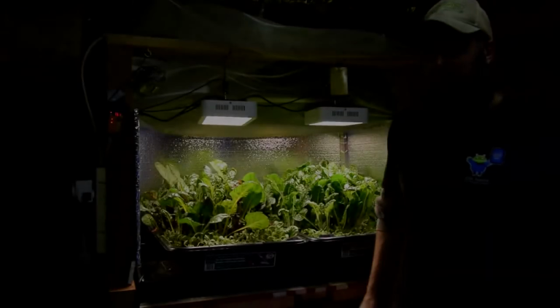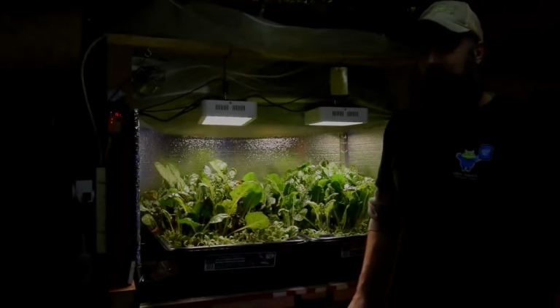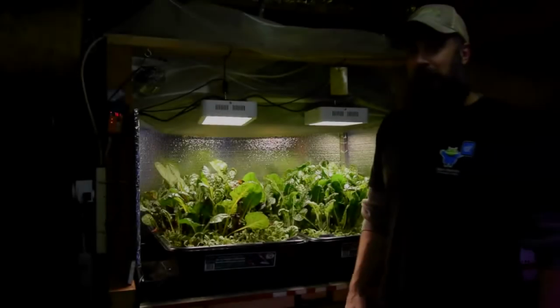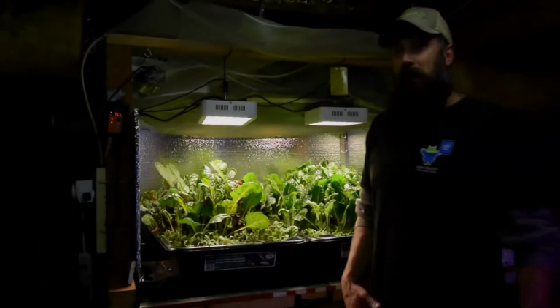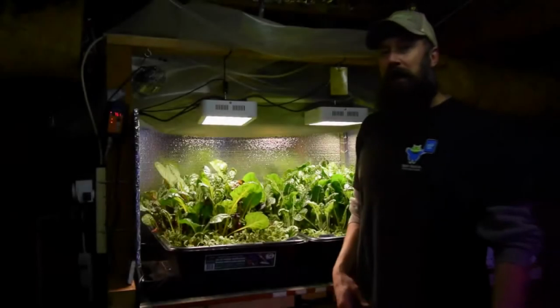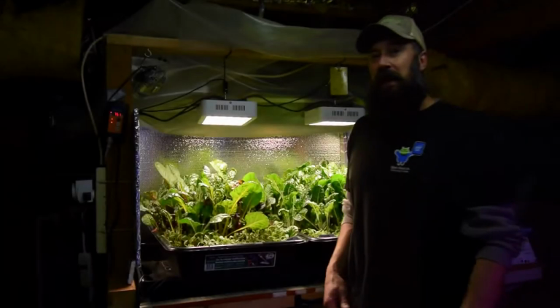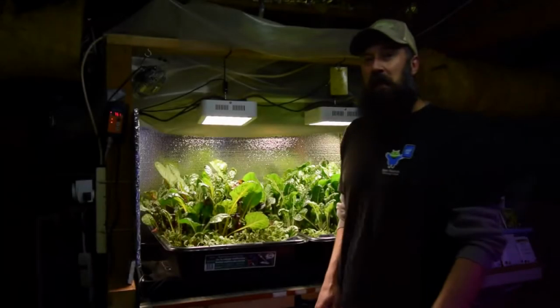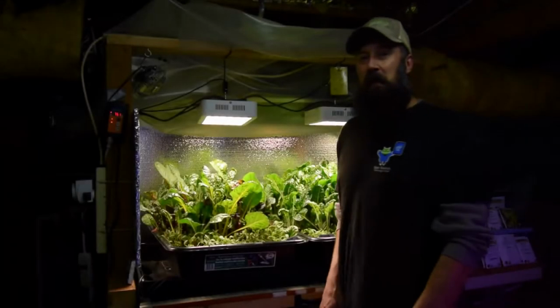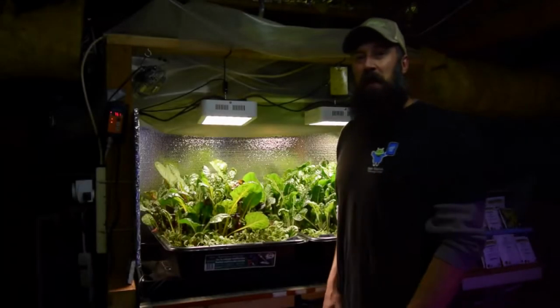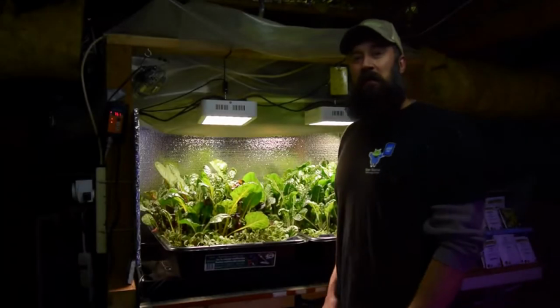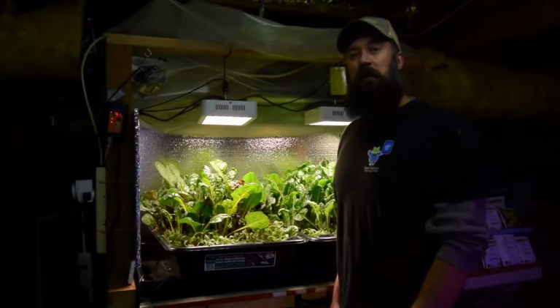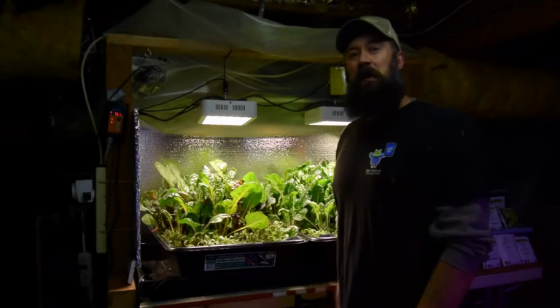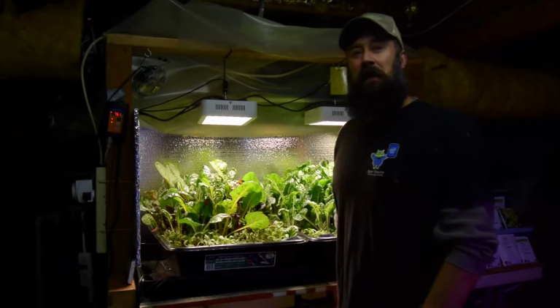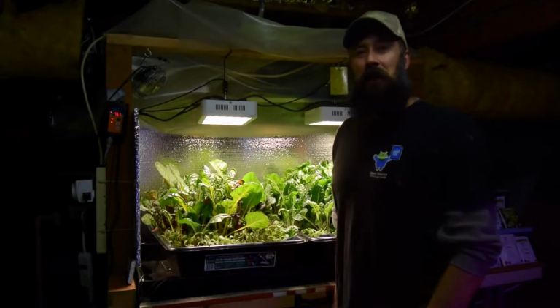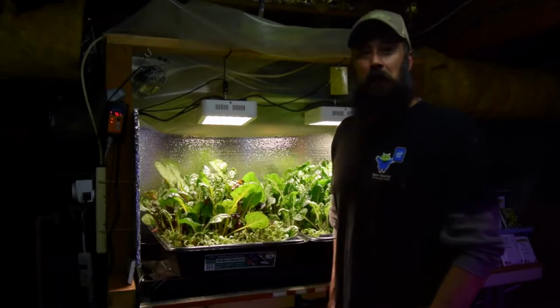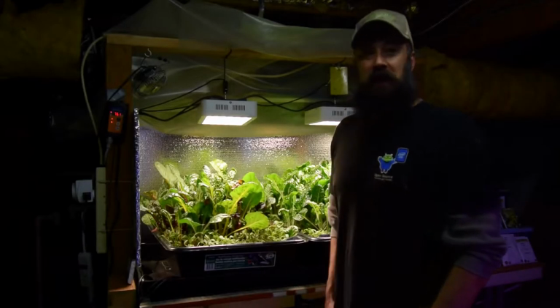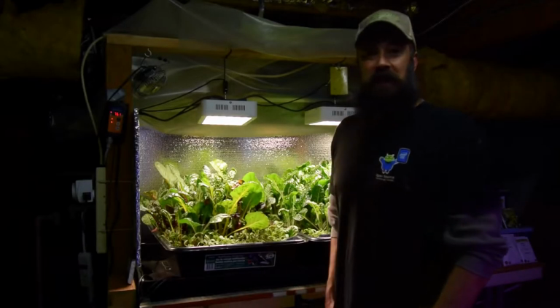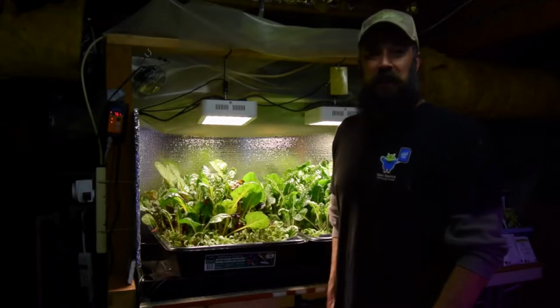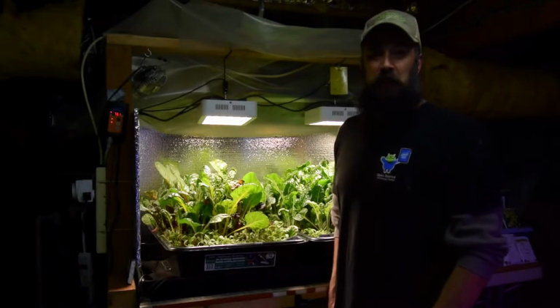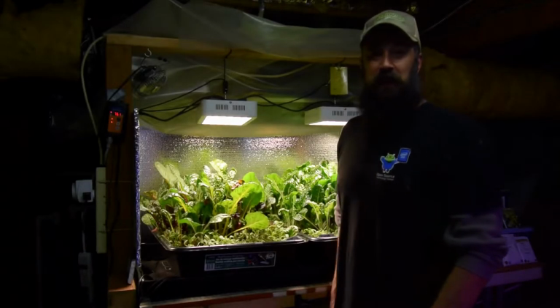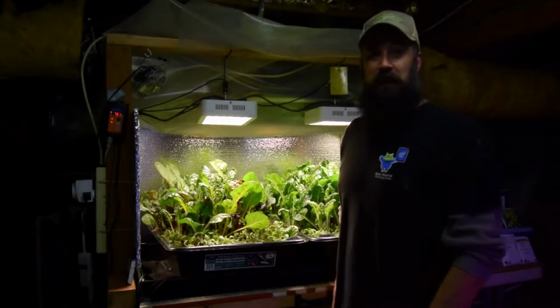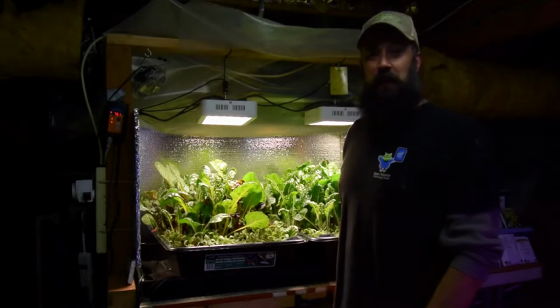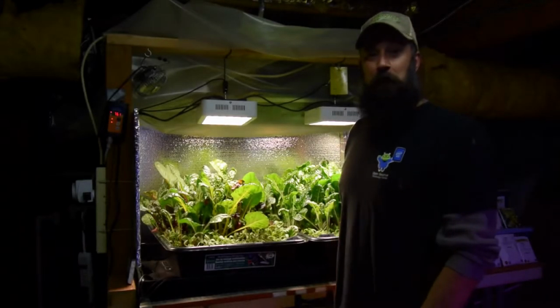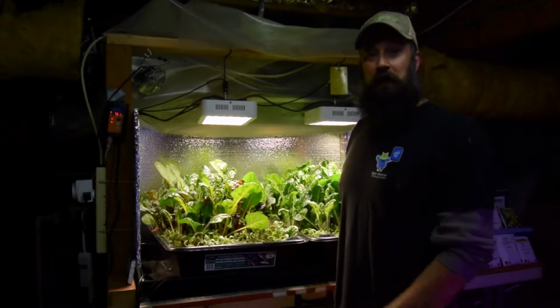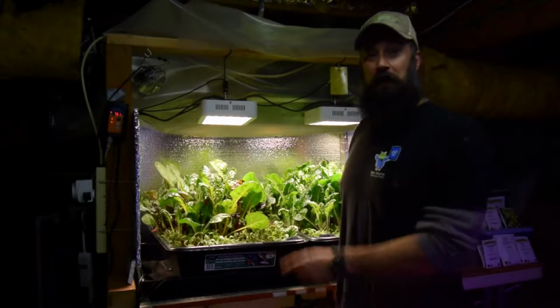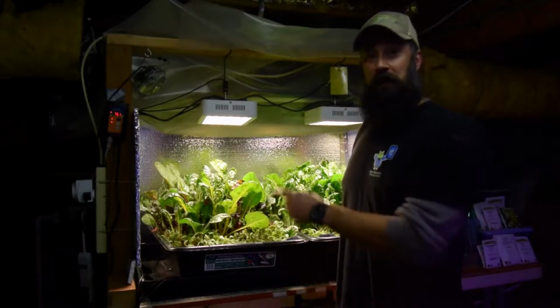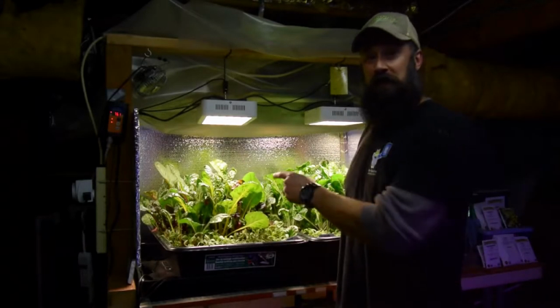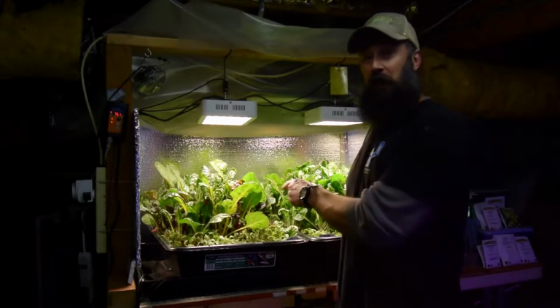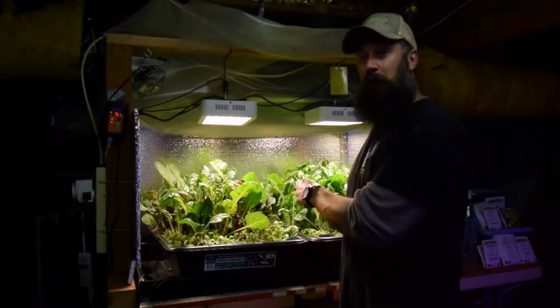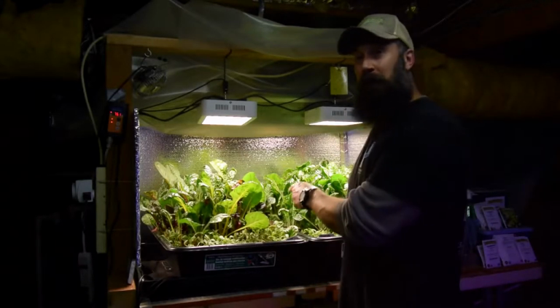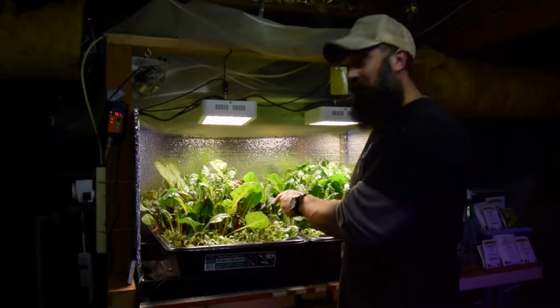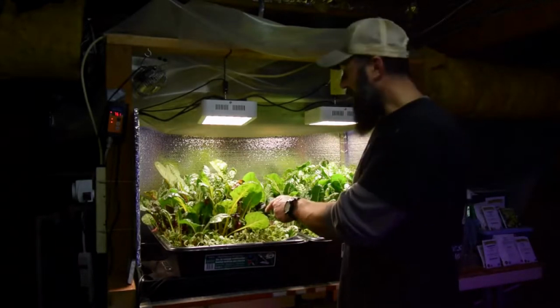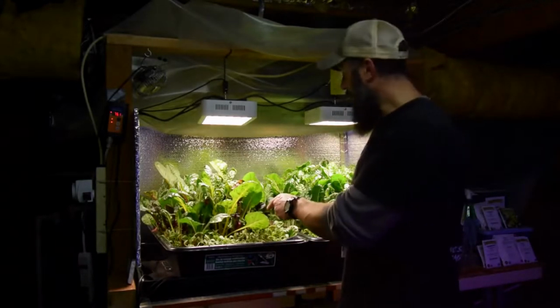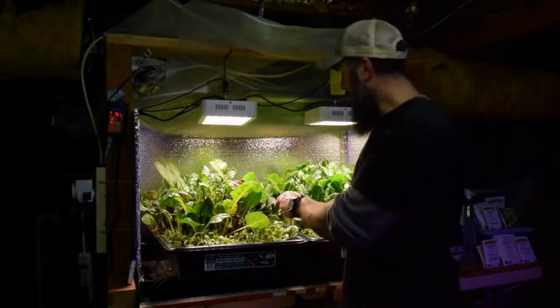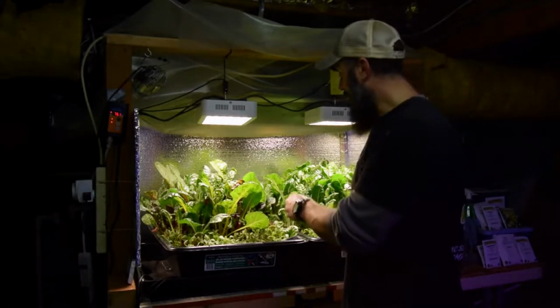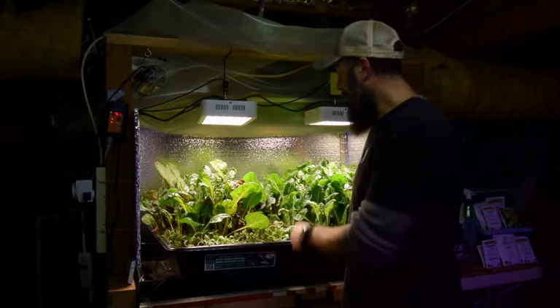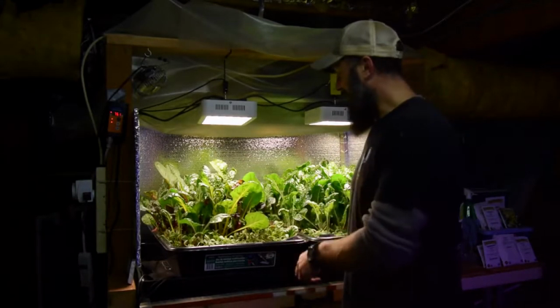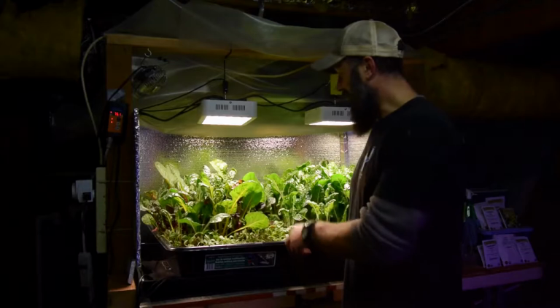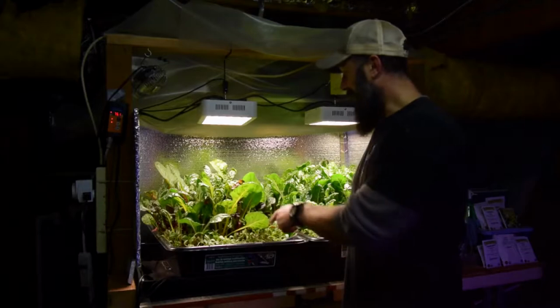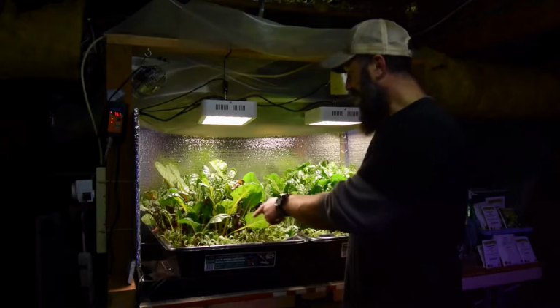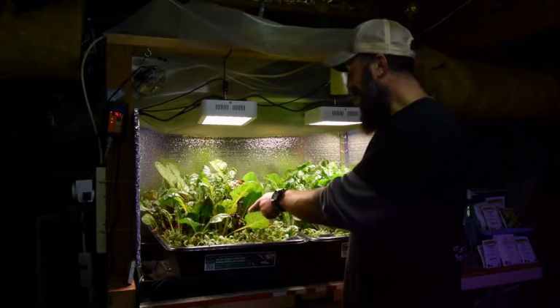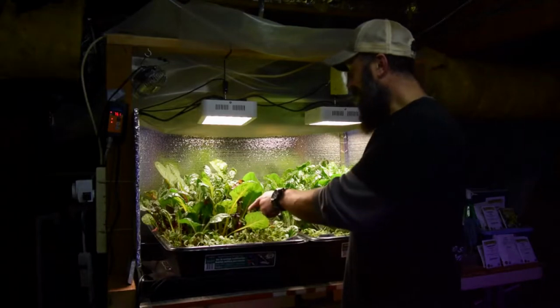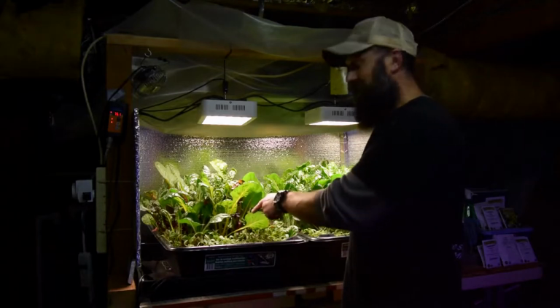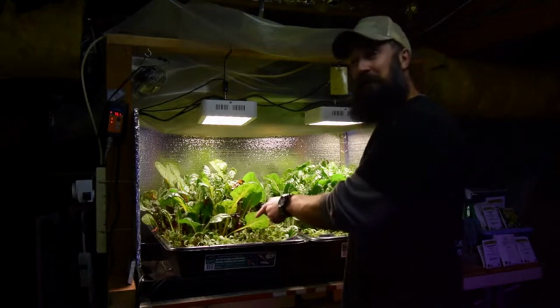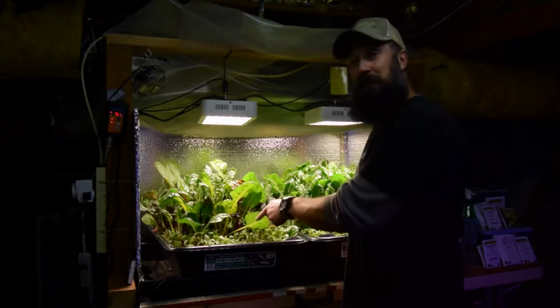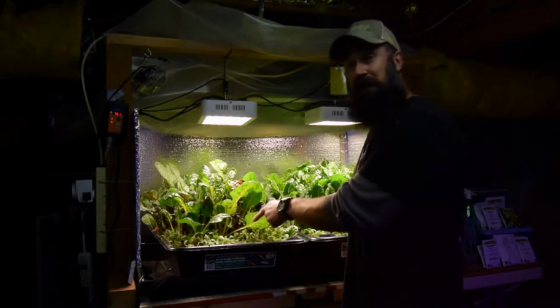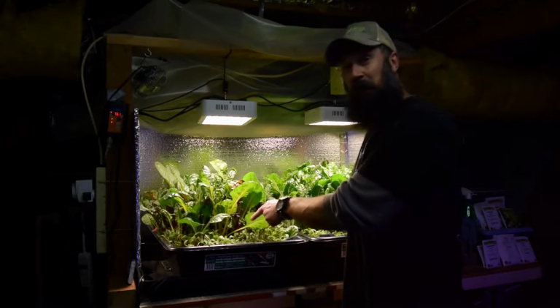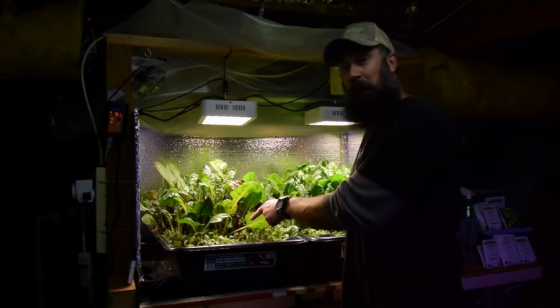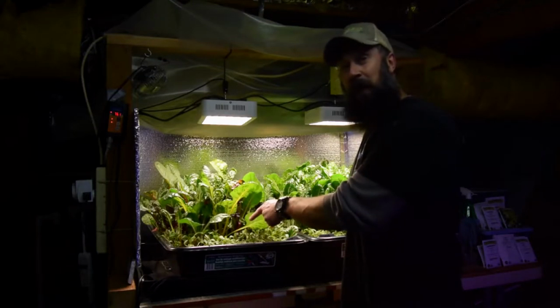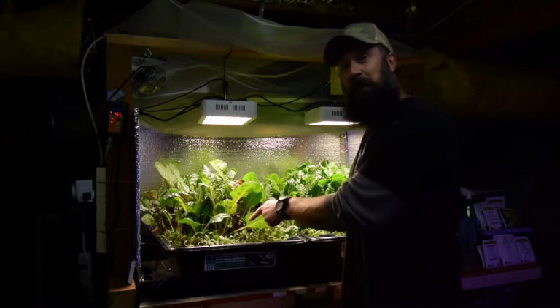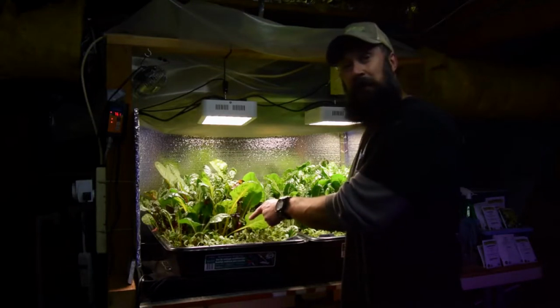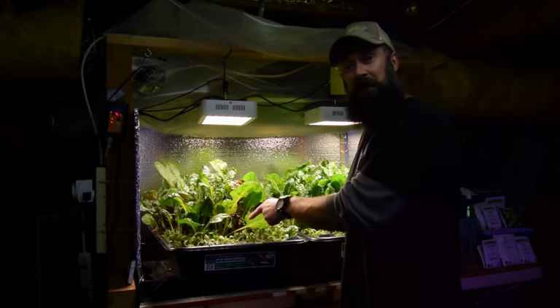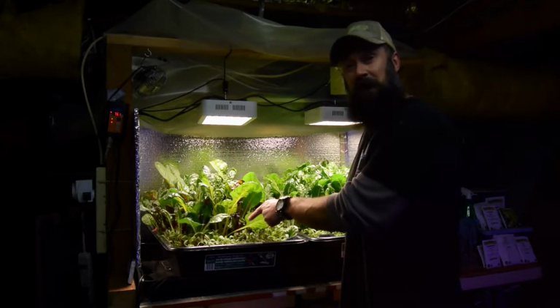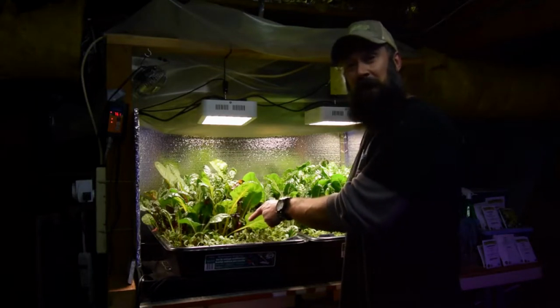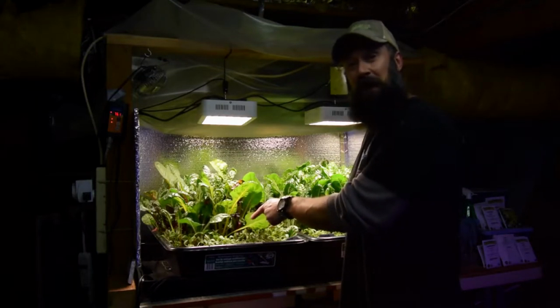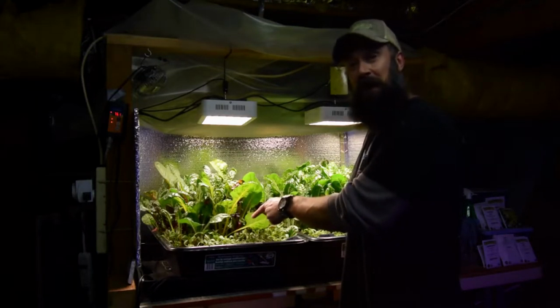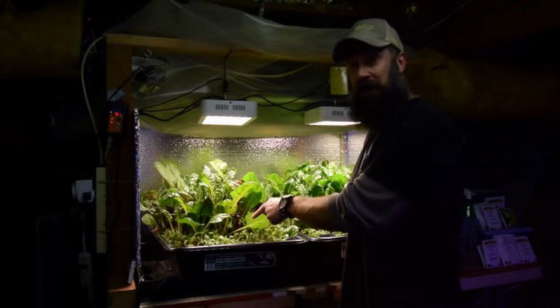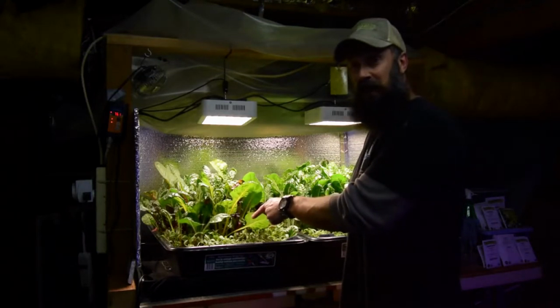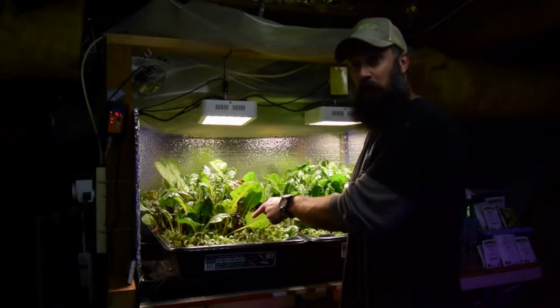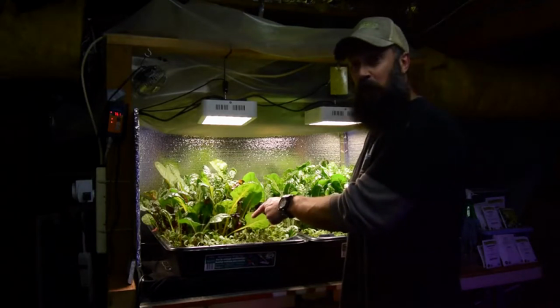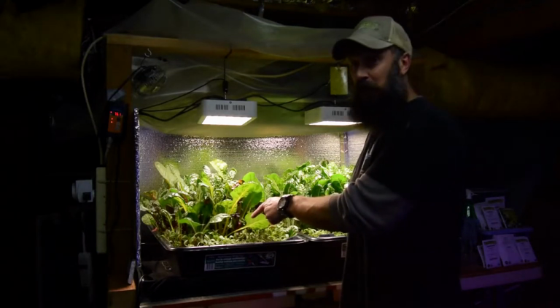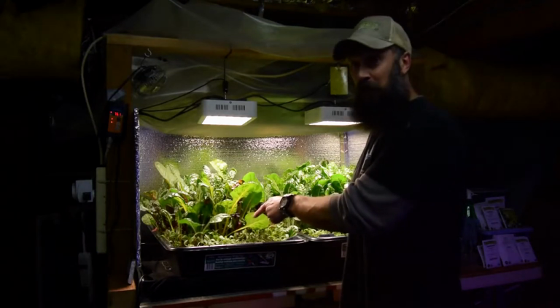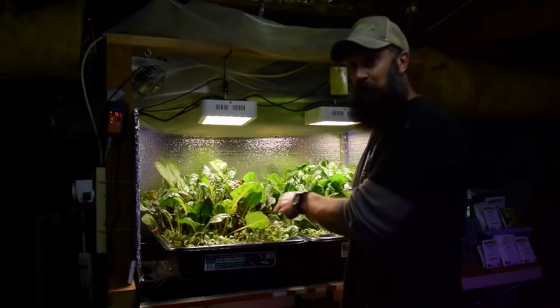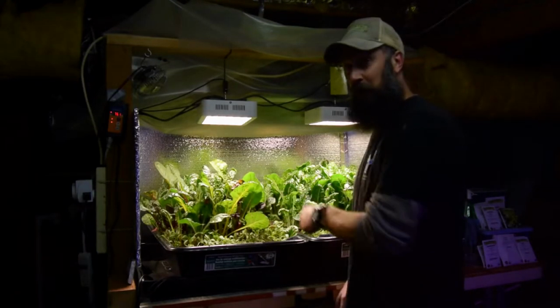Hey everybody, Brian from P&B Homesteading. Wanted to give the update for the salad bar LED area and some interesting little pop-ups here coming out of the worm compost.